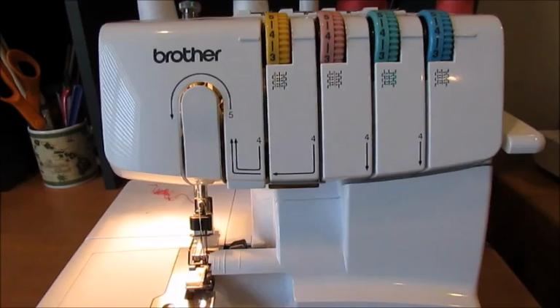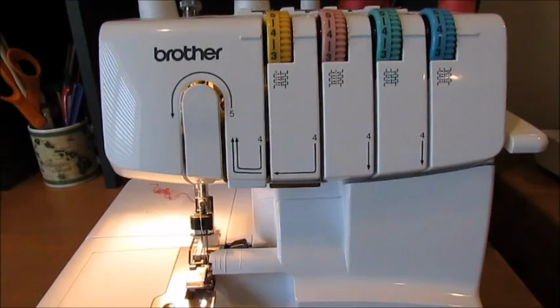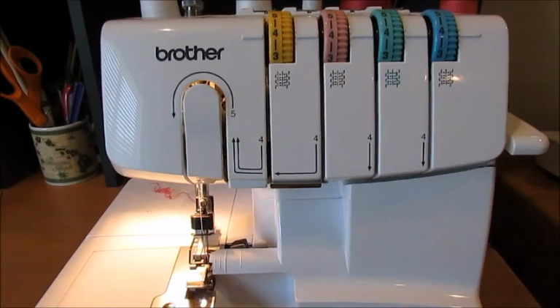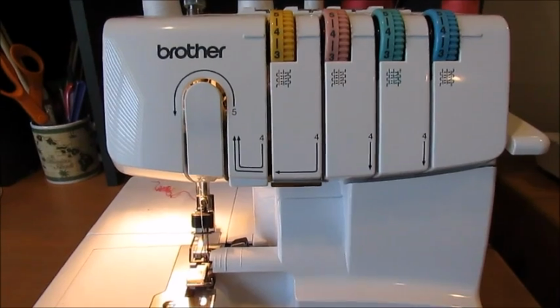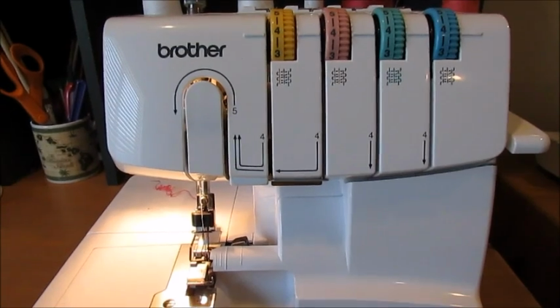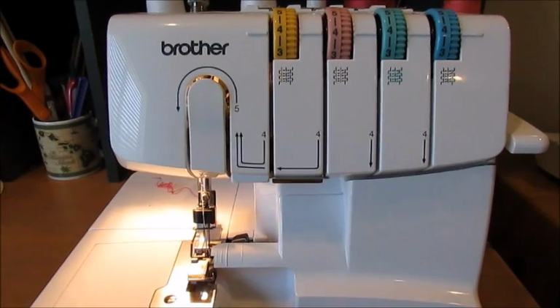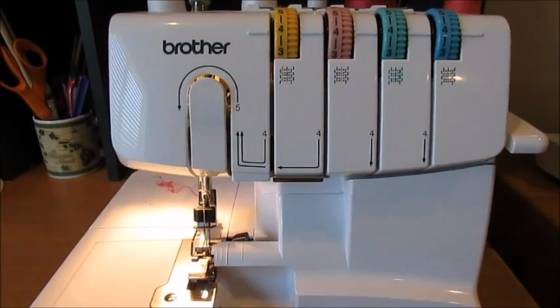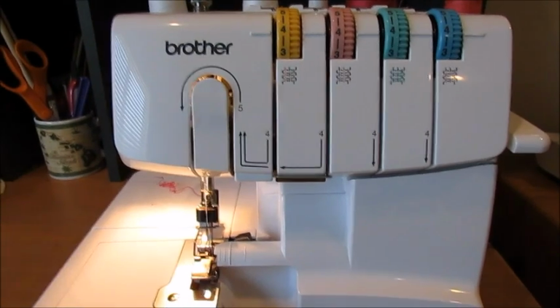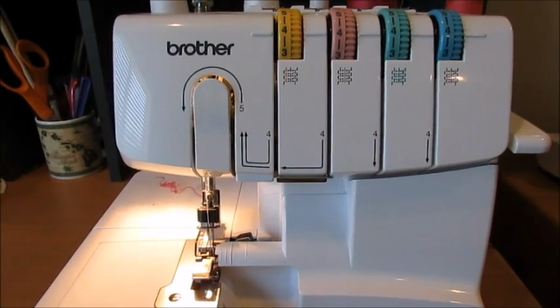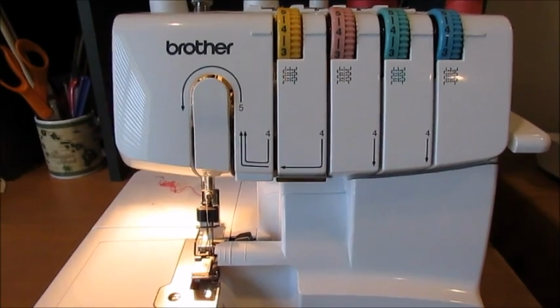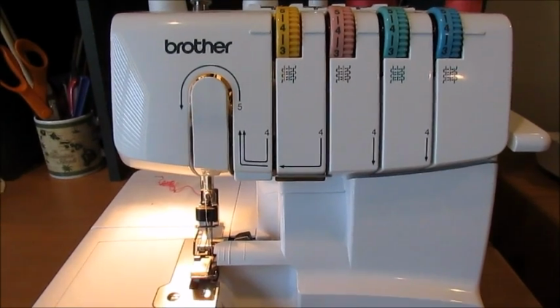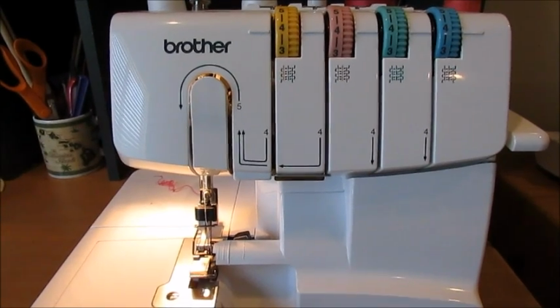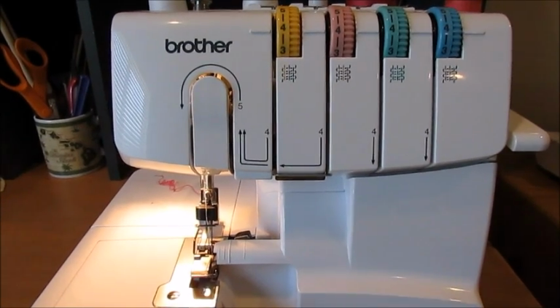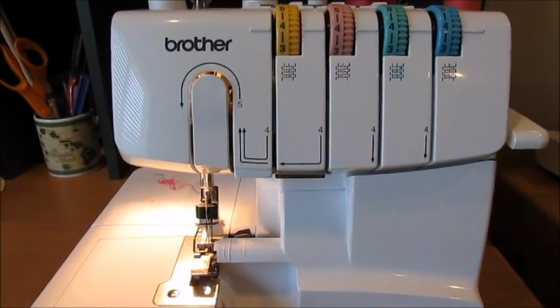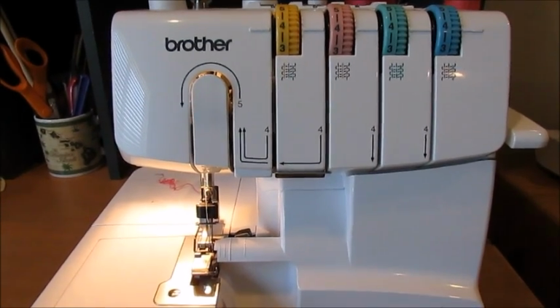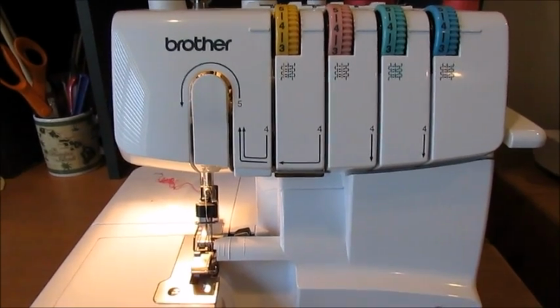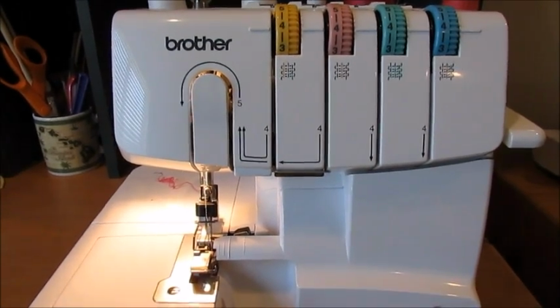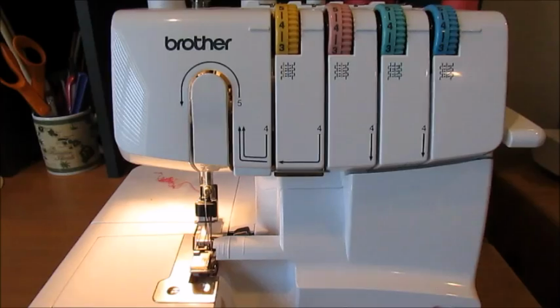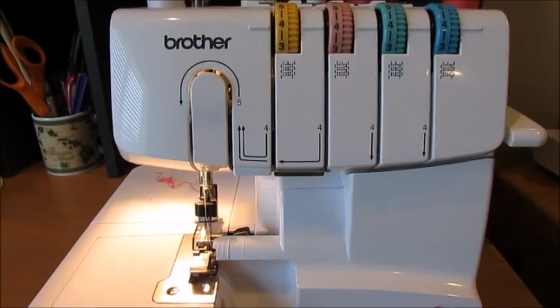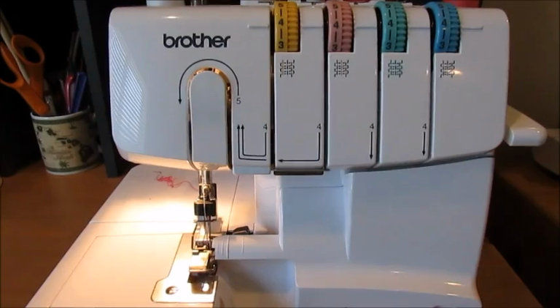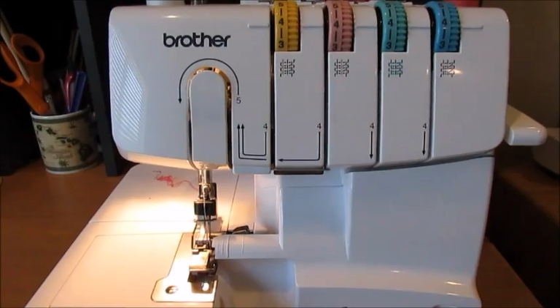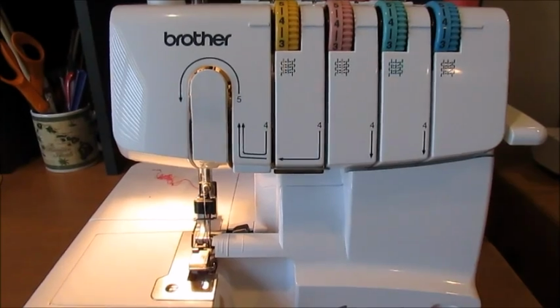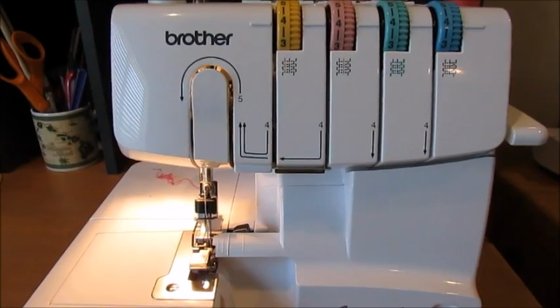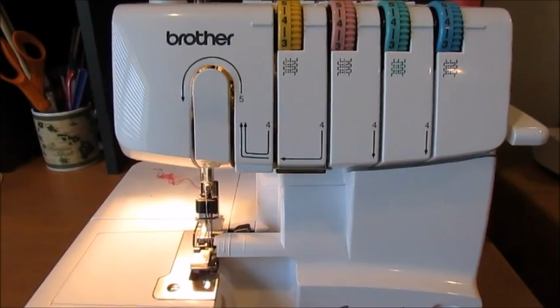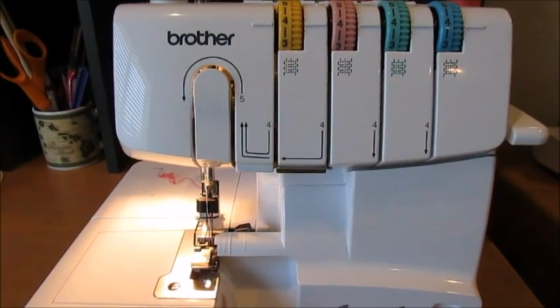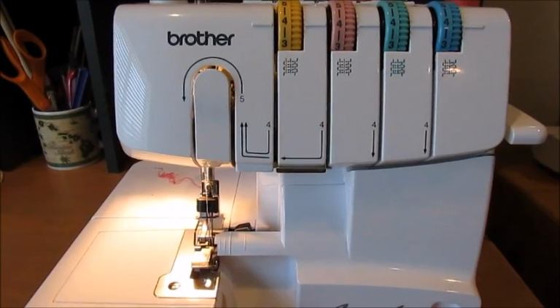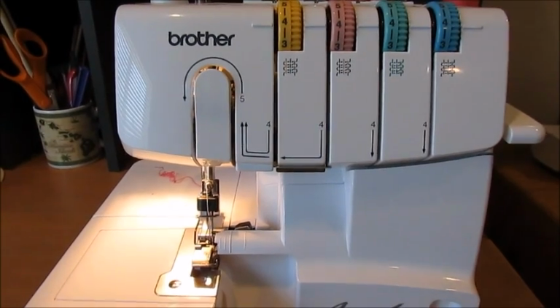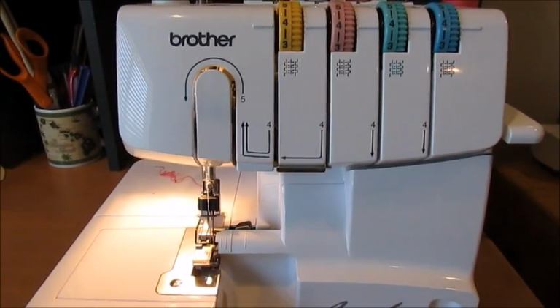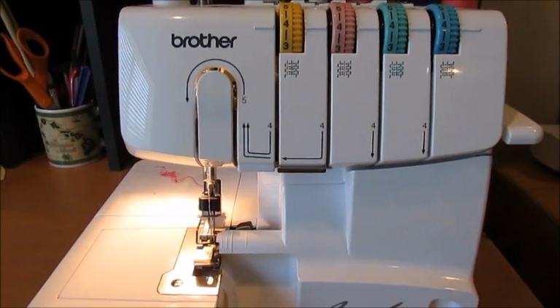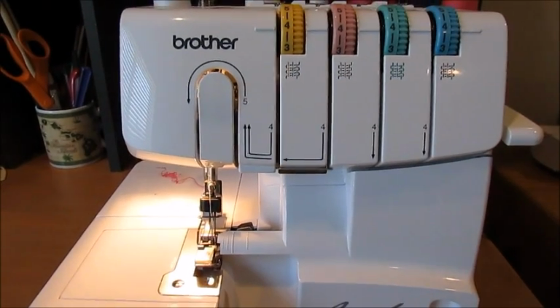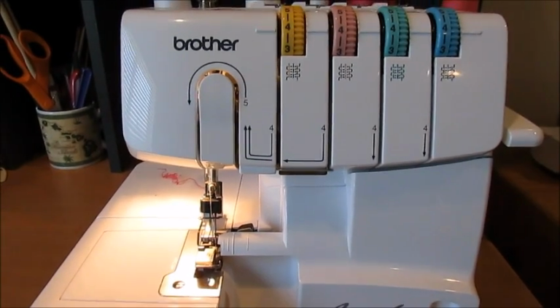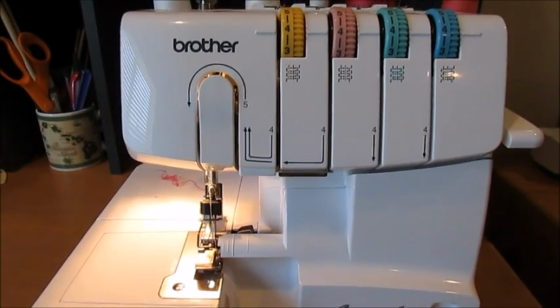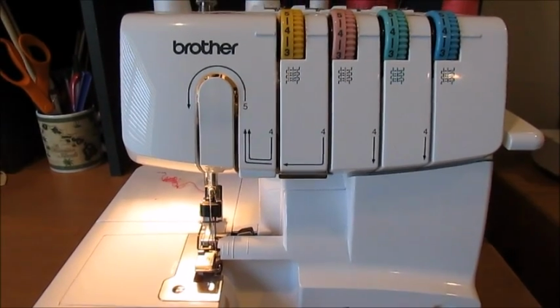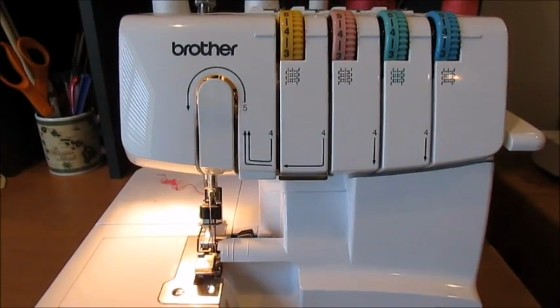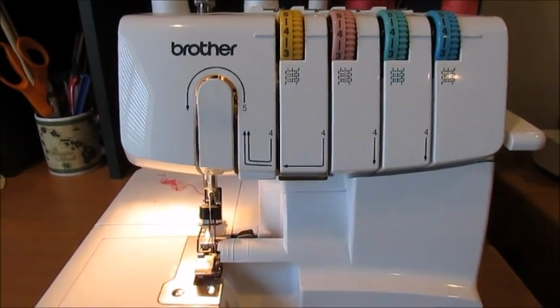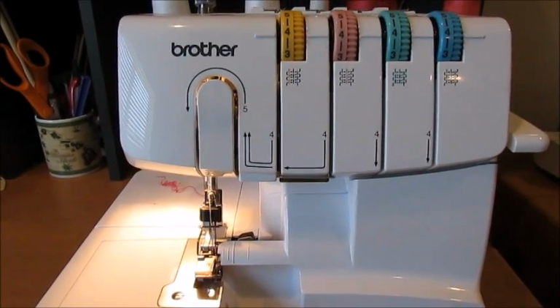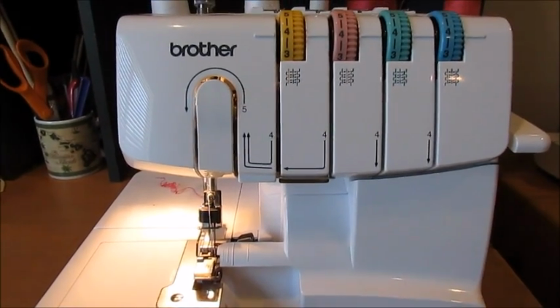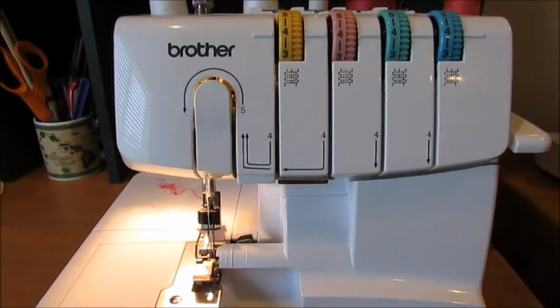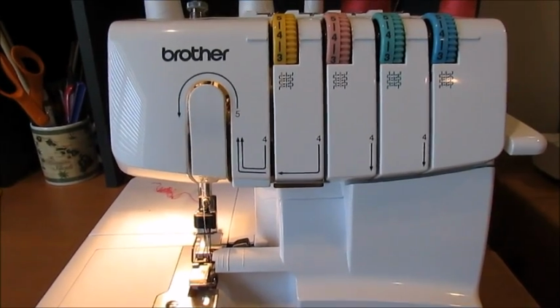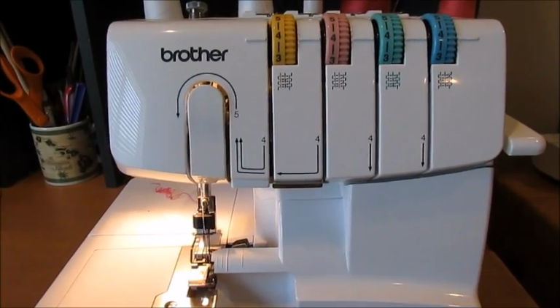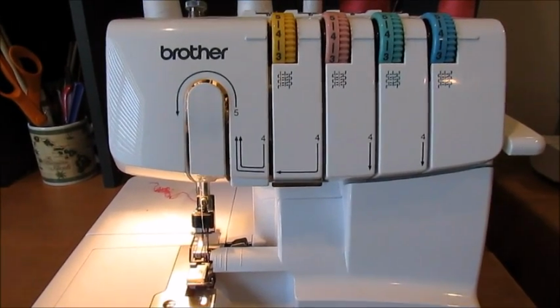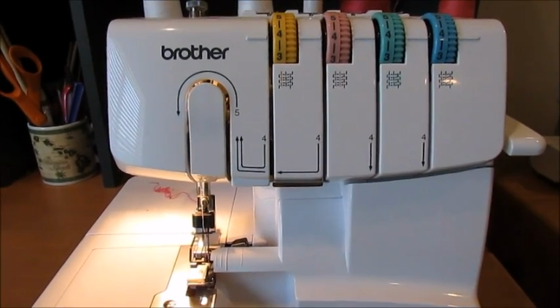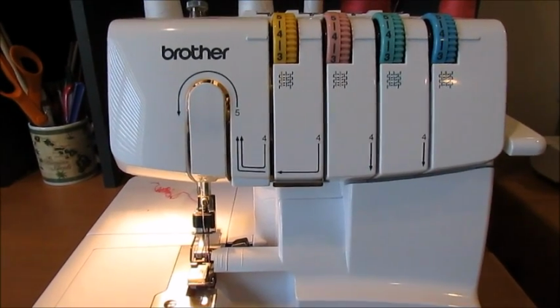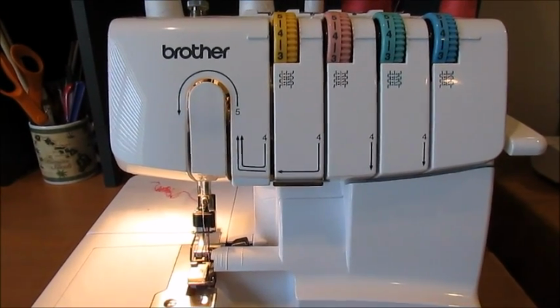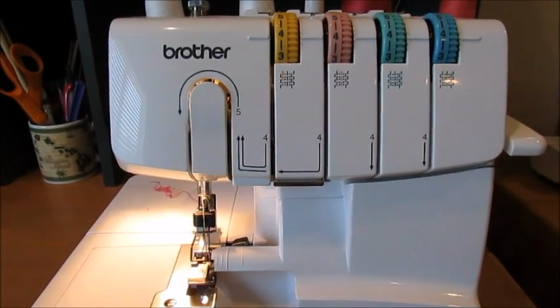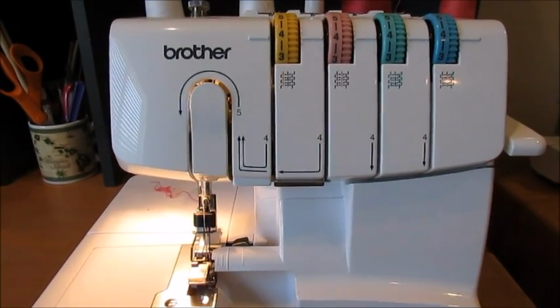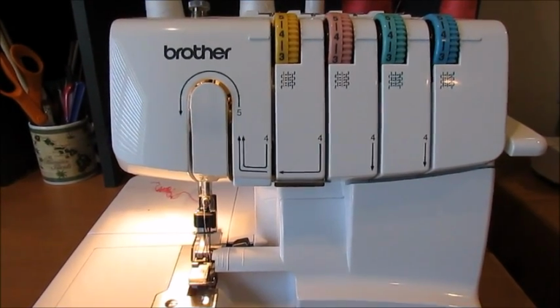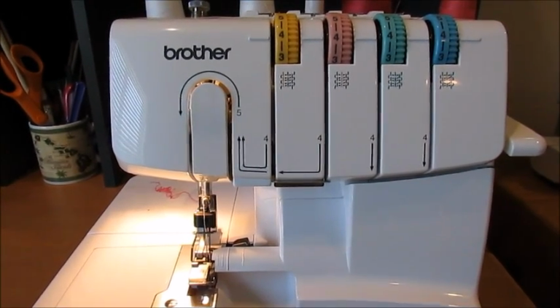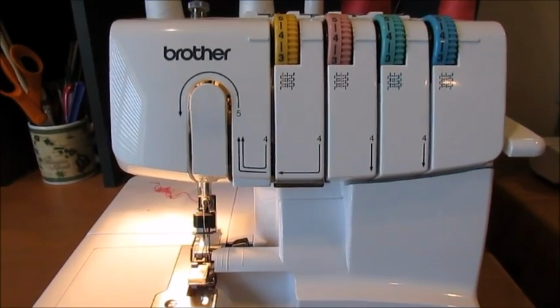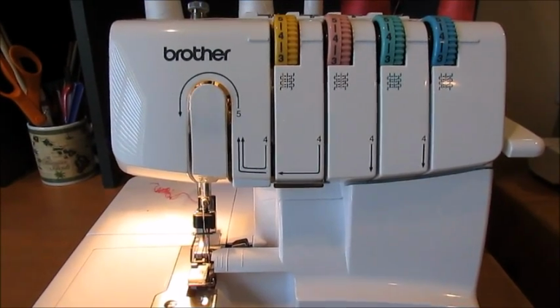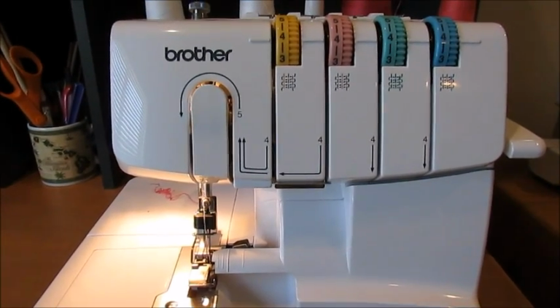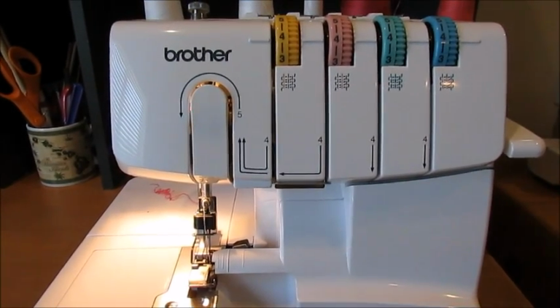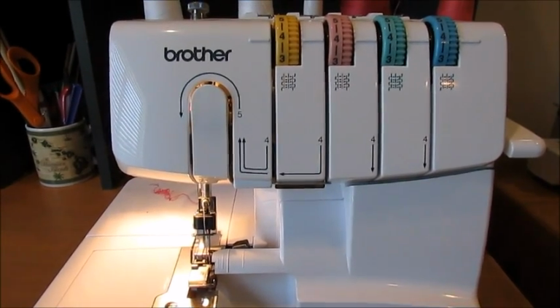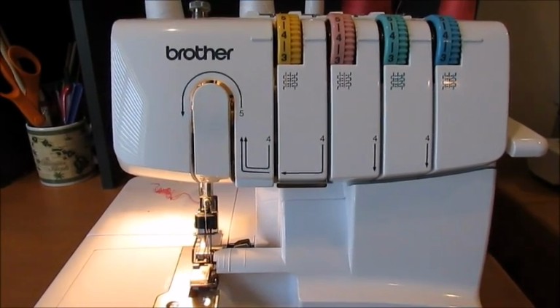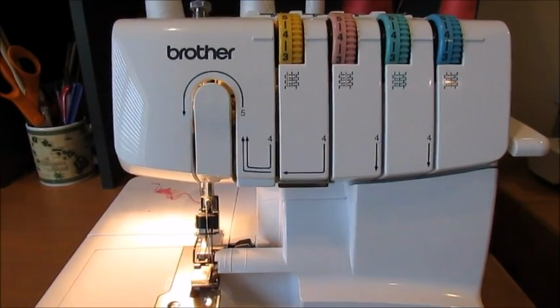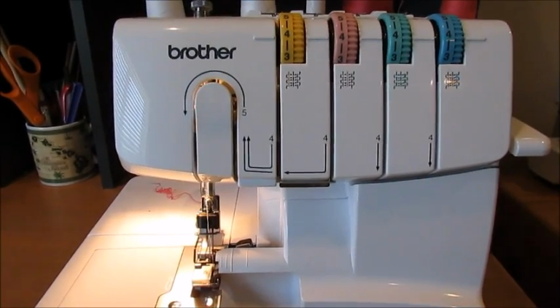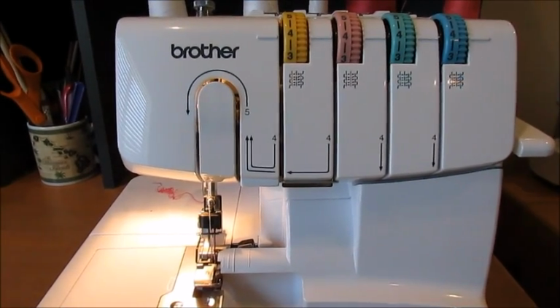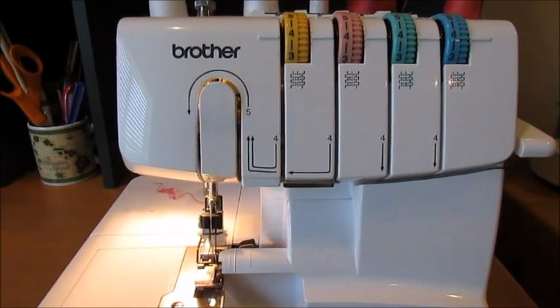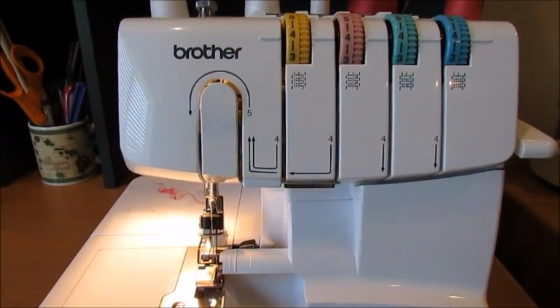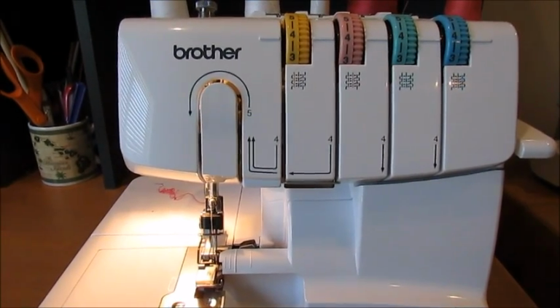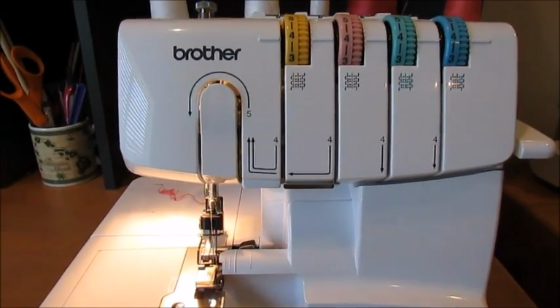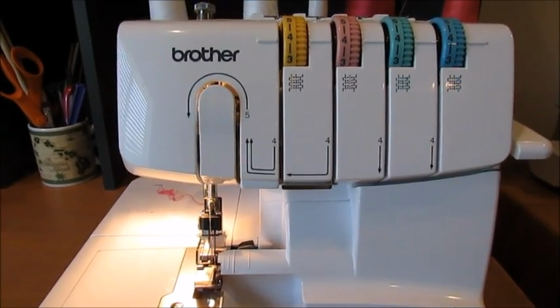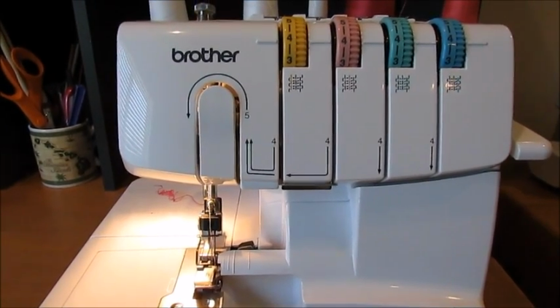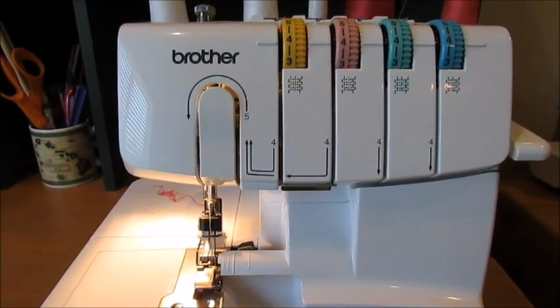Hi, it's Kristen with Create Kids Couture. And today I'm going to teach you how to gather using your serger just by changing the settings on it.